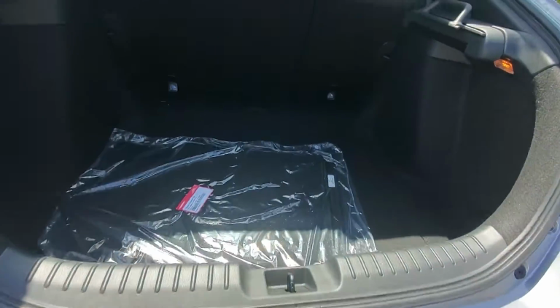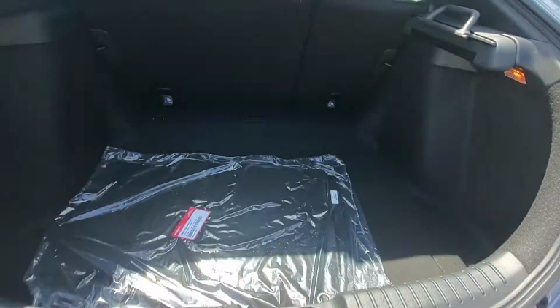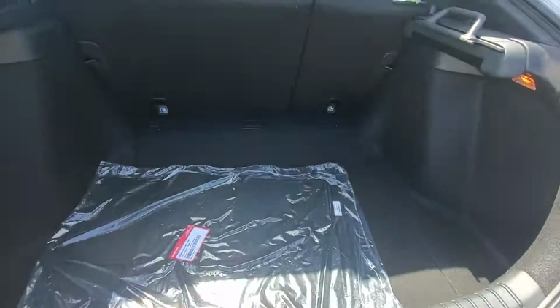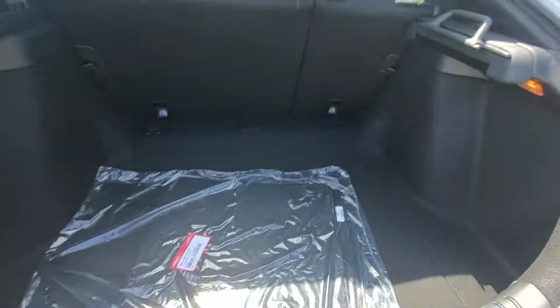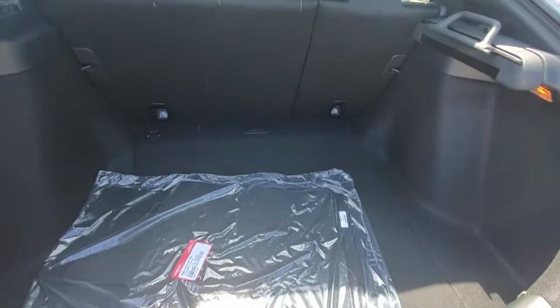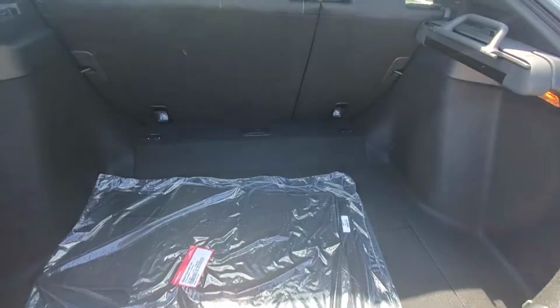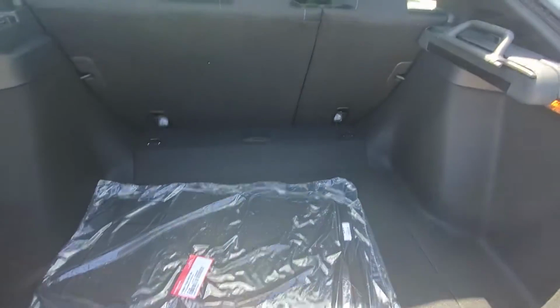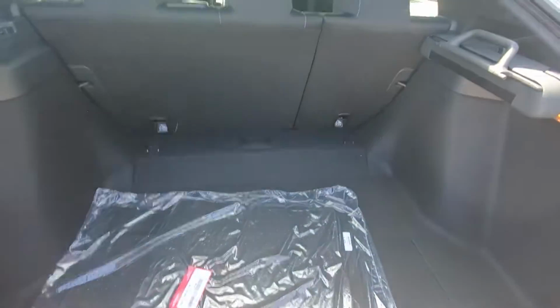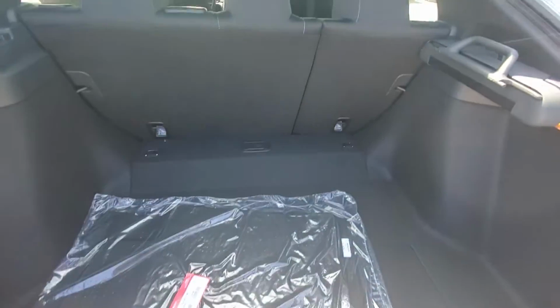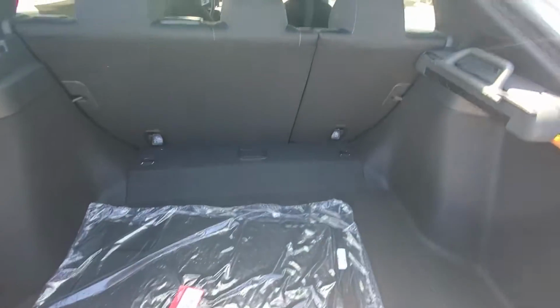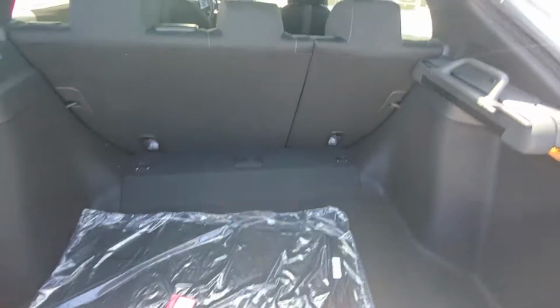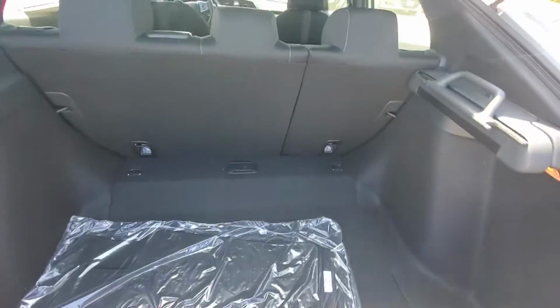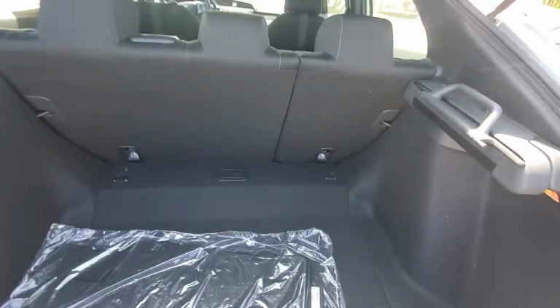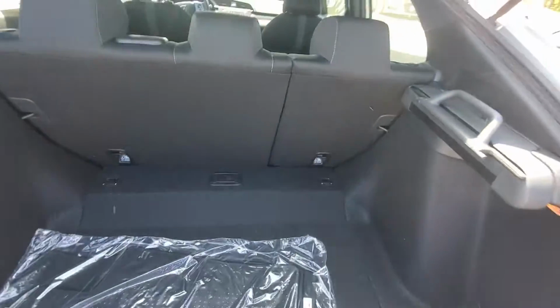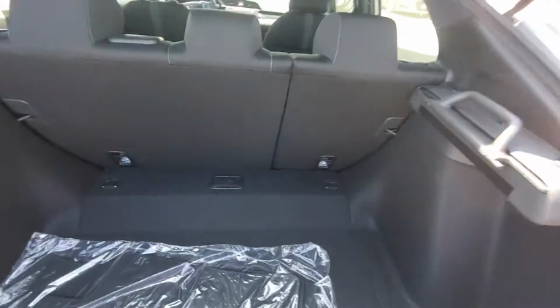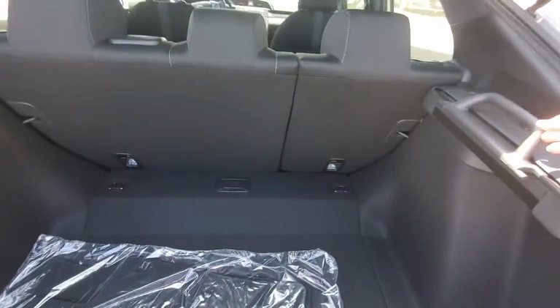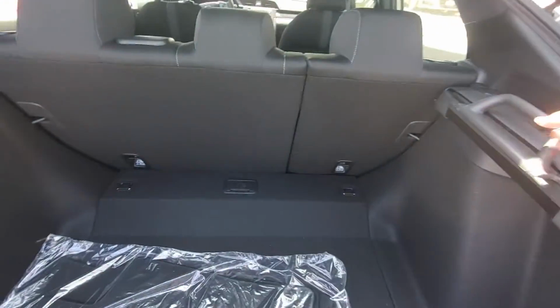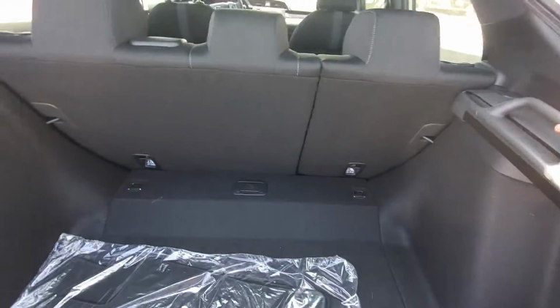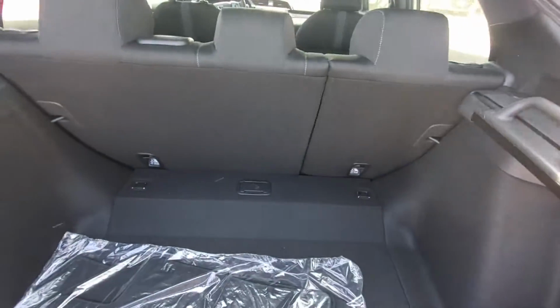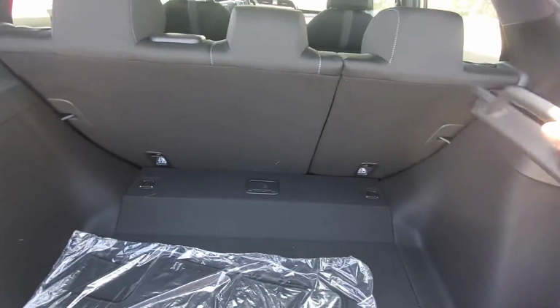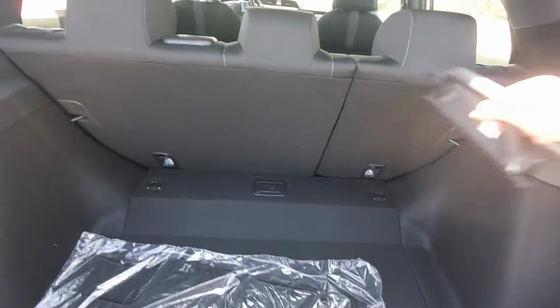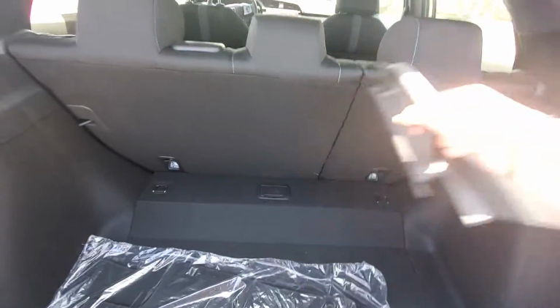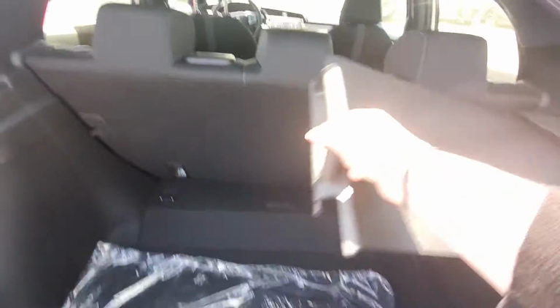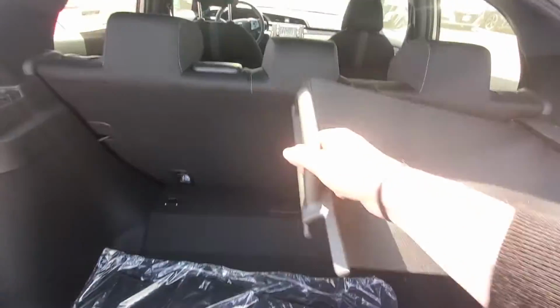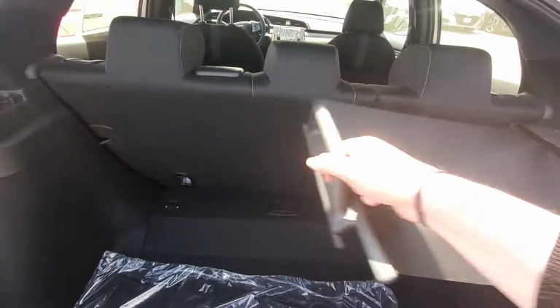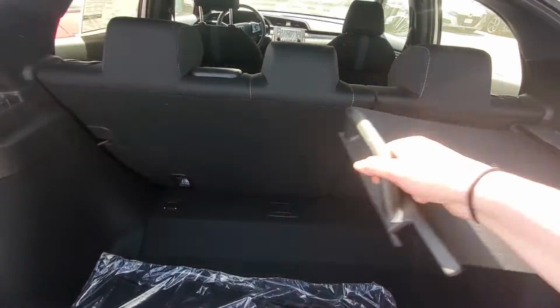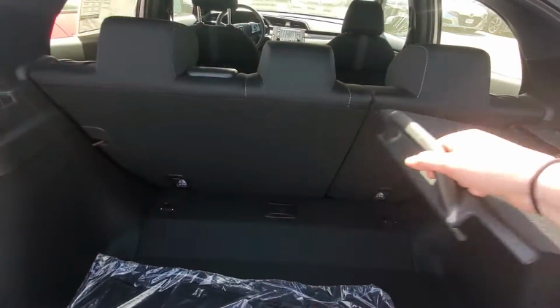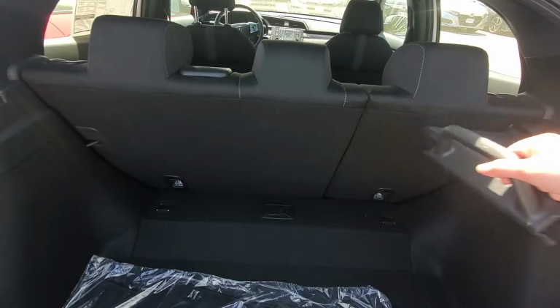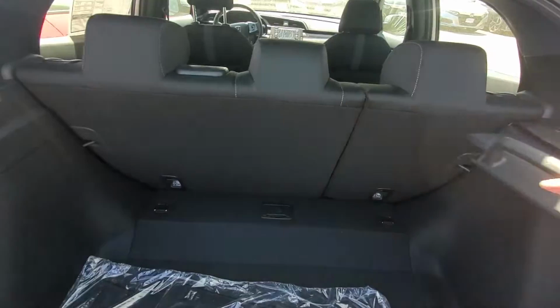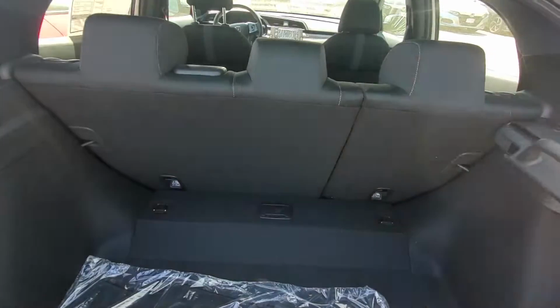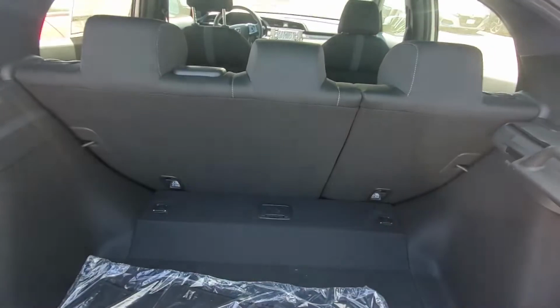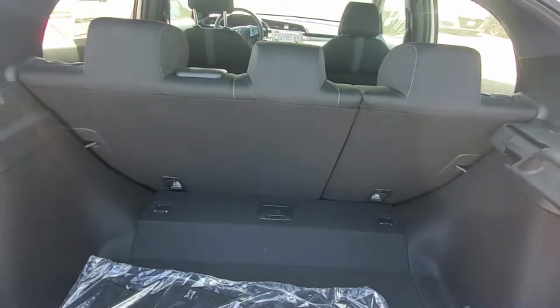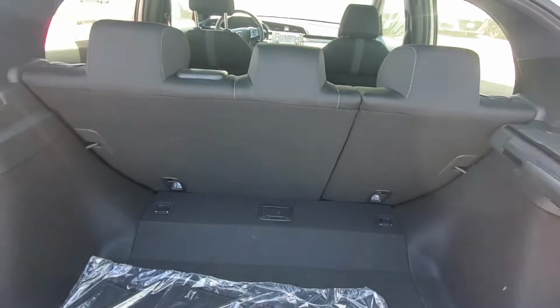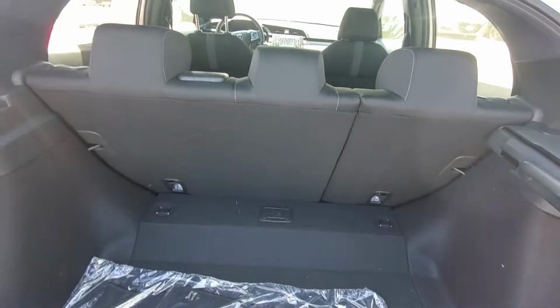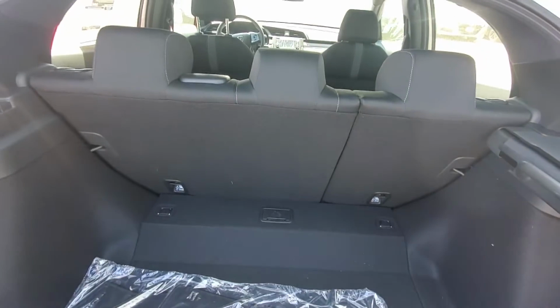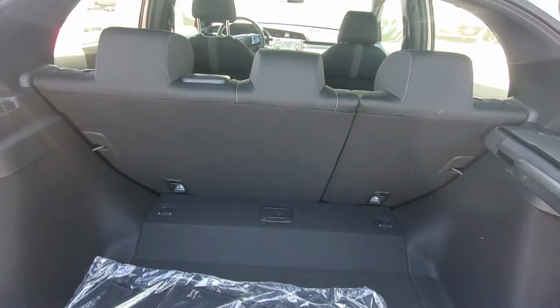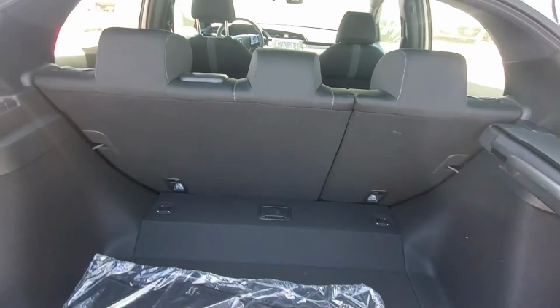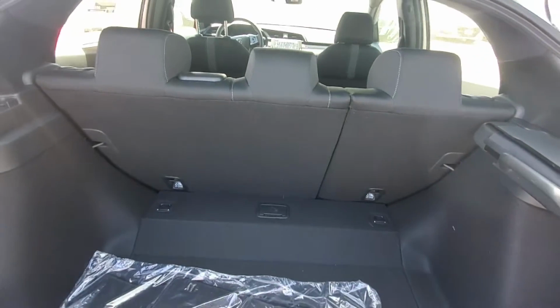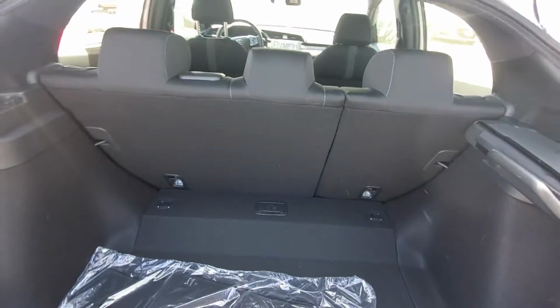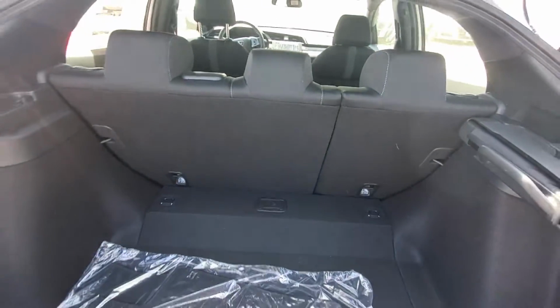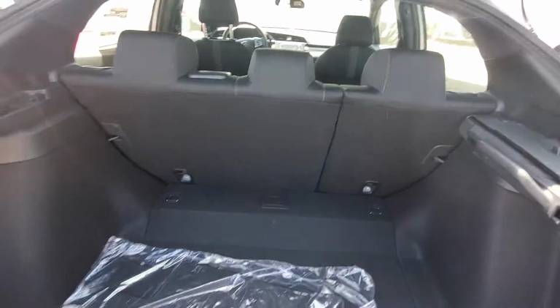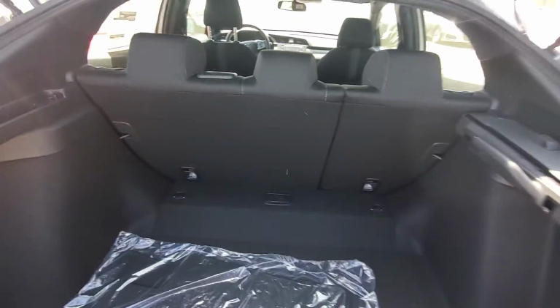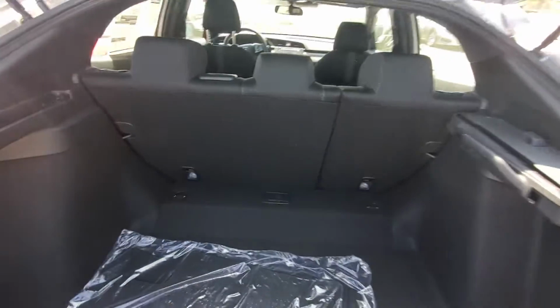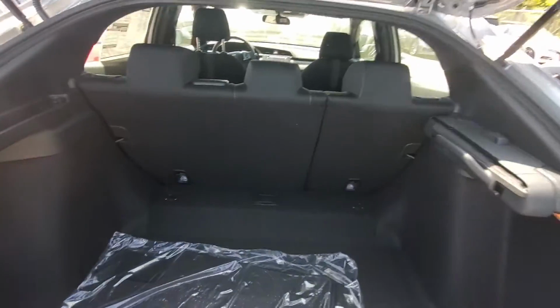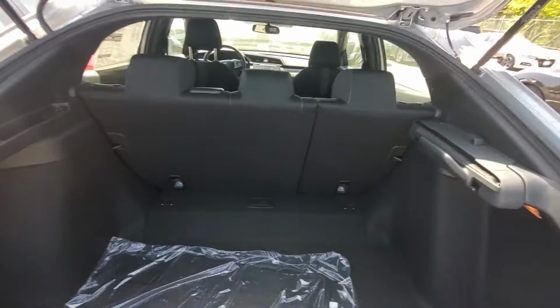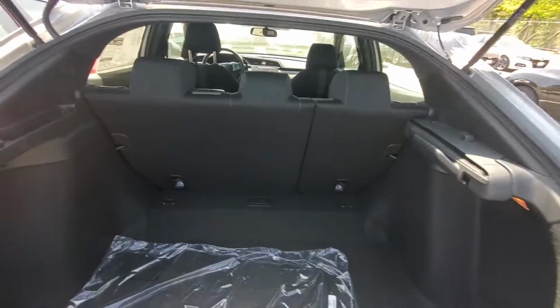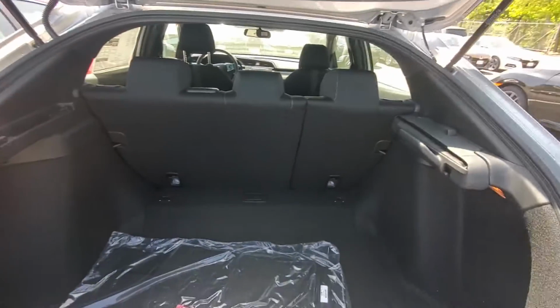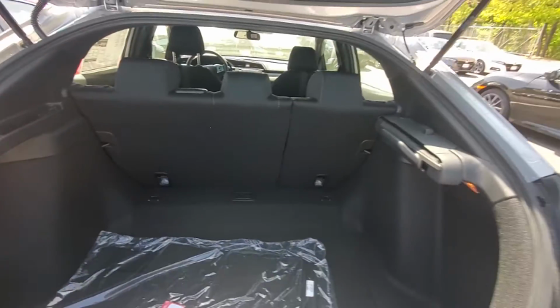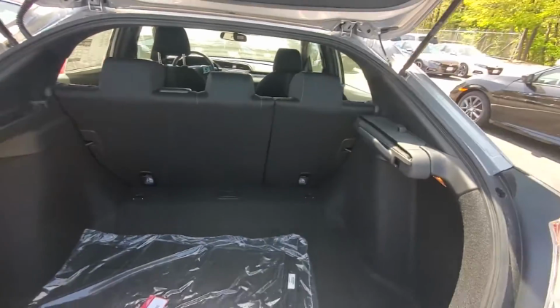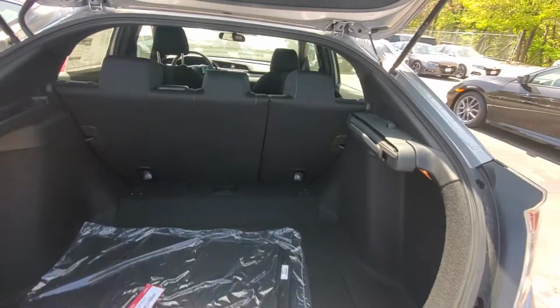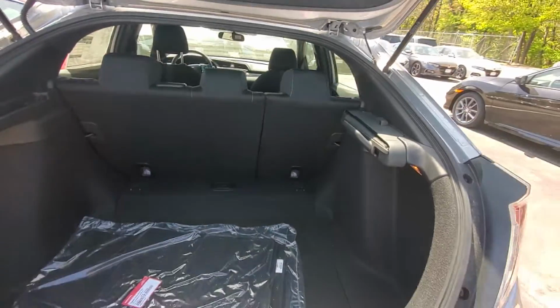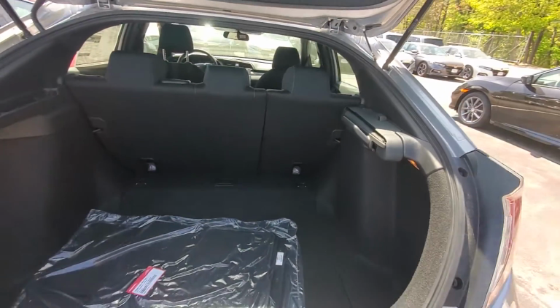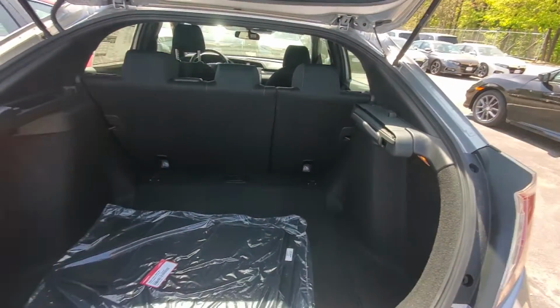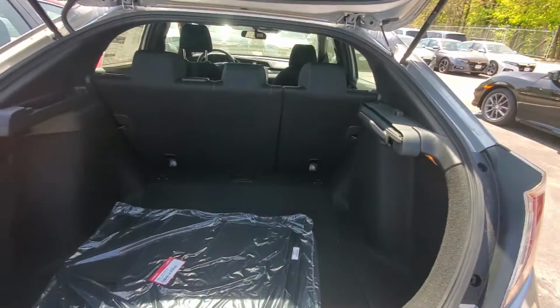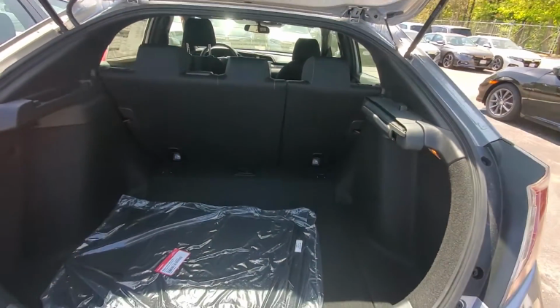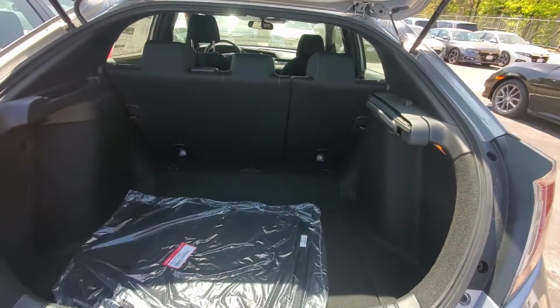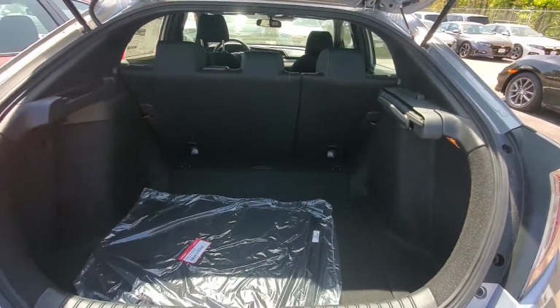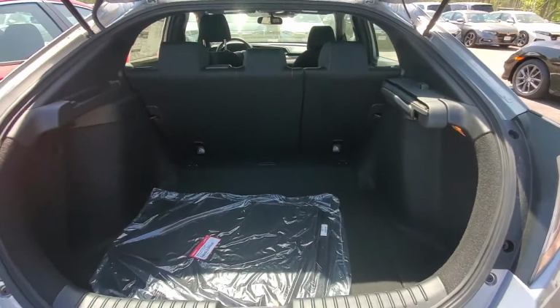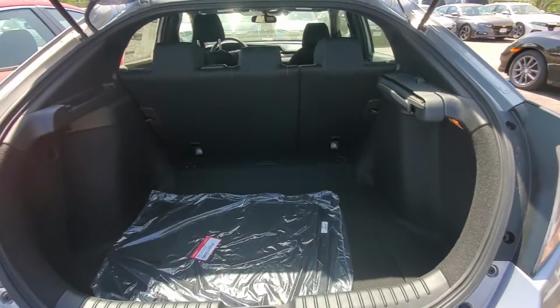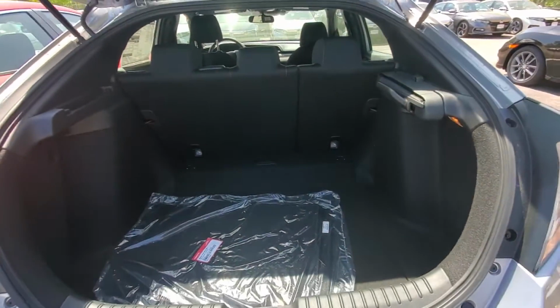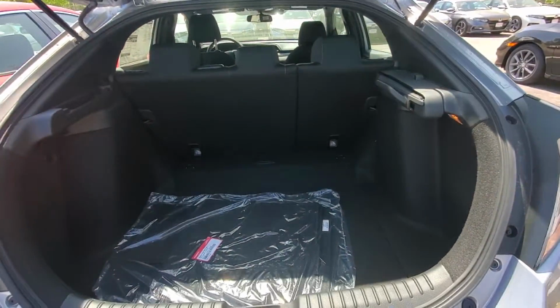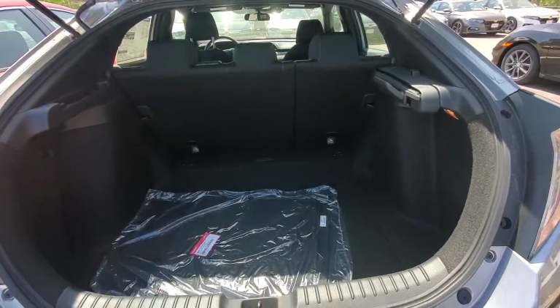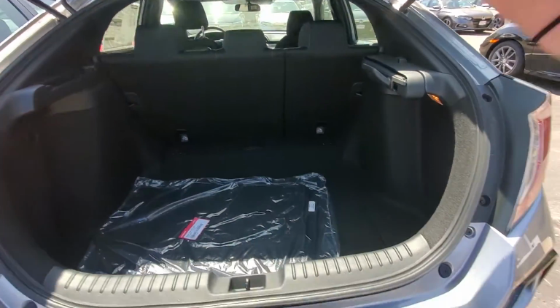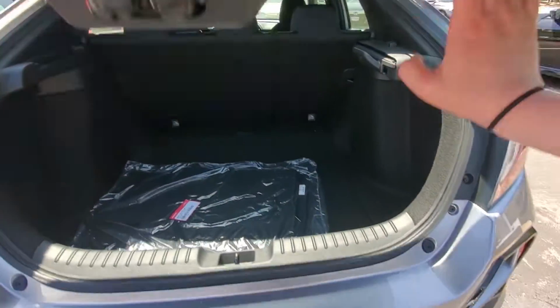Plenty of space back here. You do have a little privacy screen so you can close off so no one can see in that back window. Back seats do fold down 60-40 split.